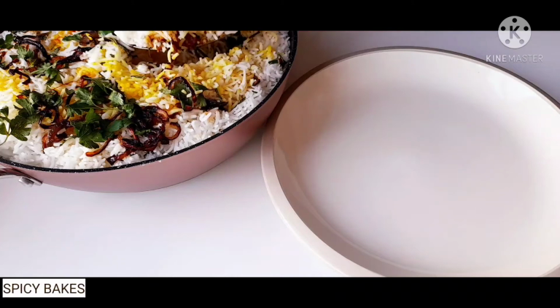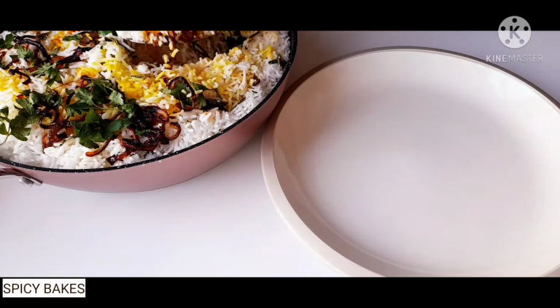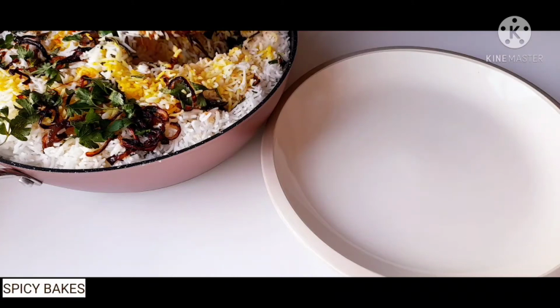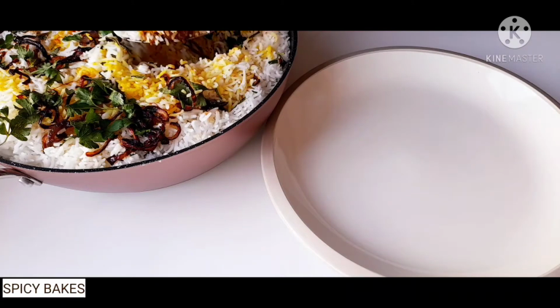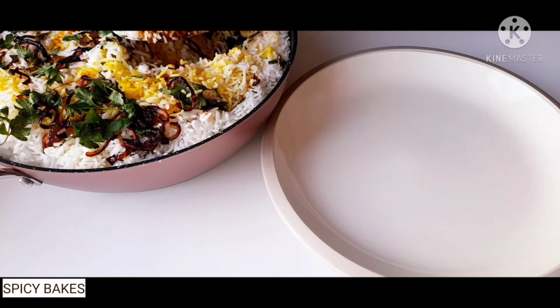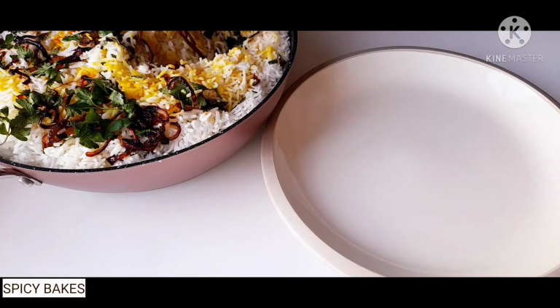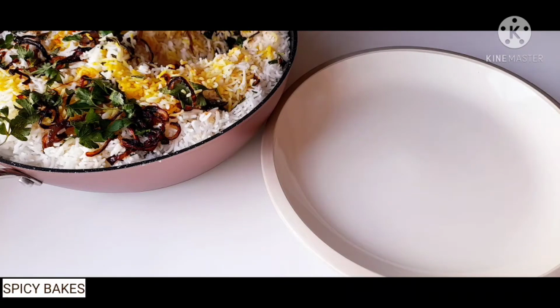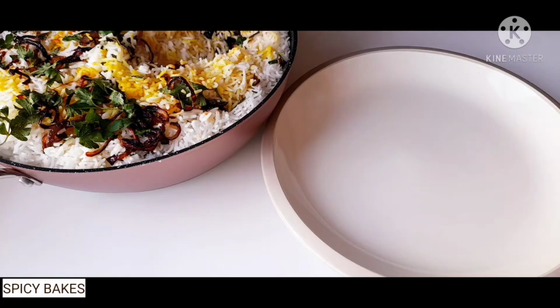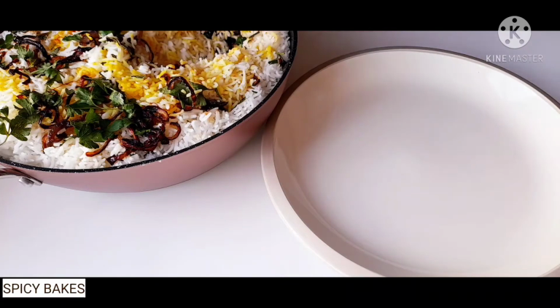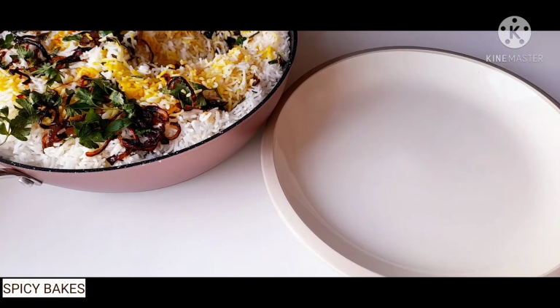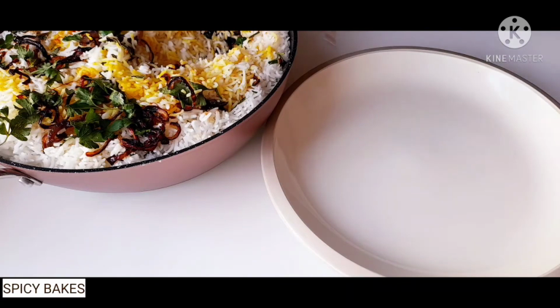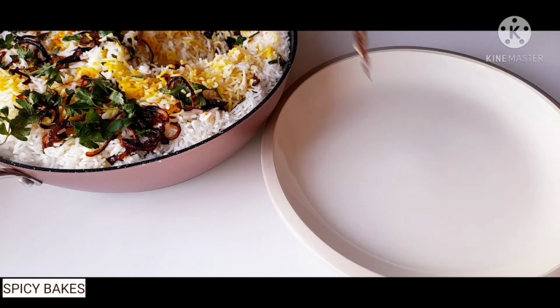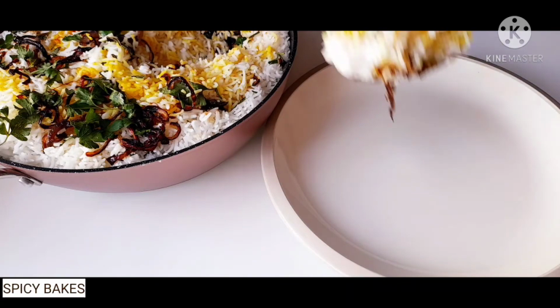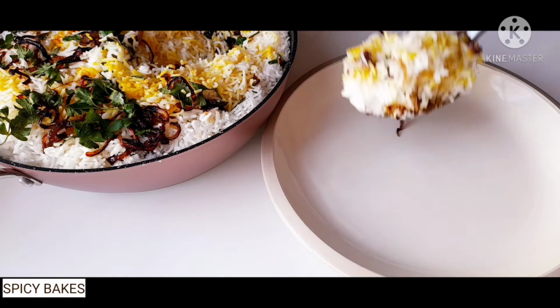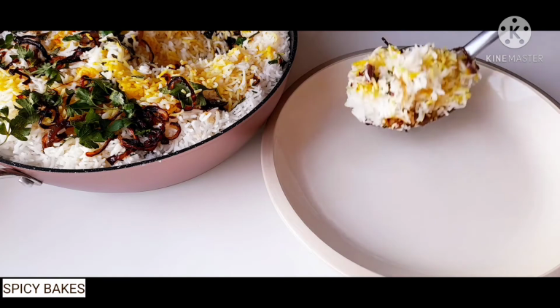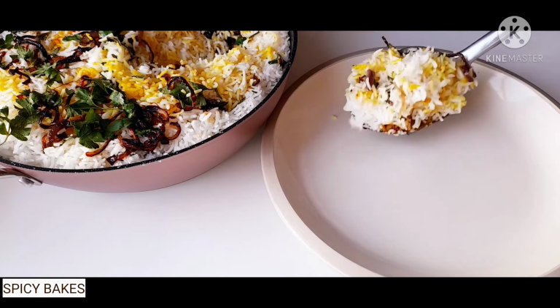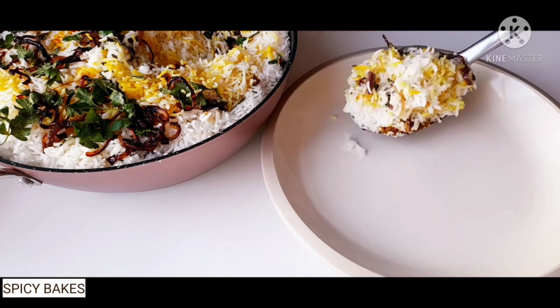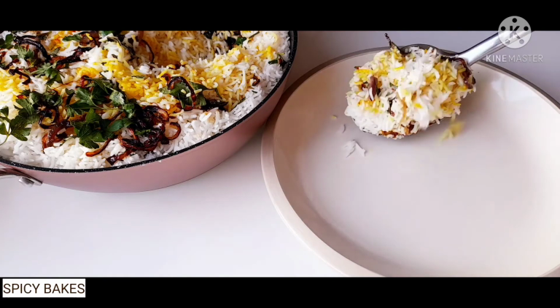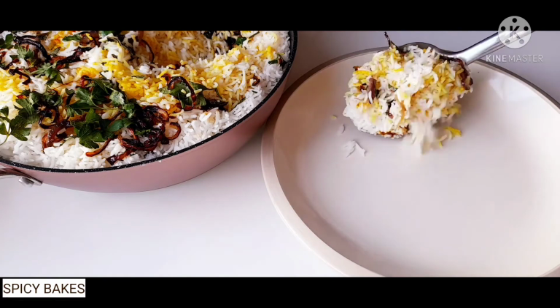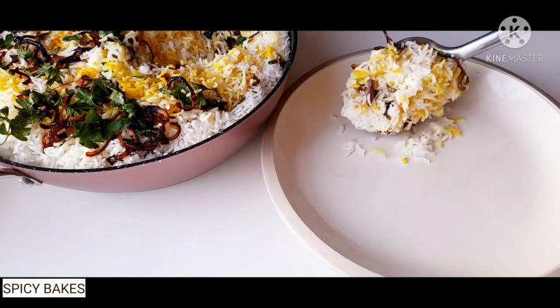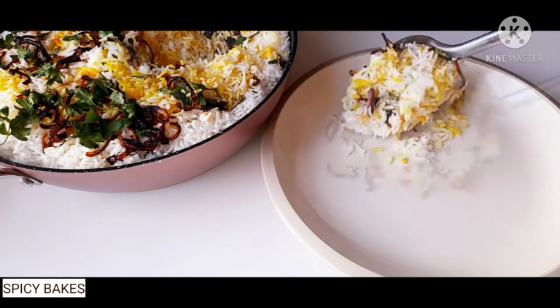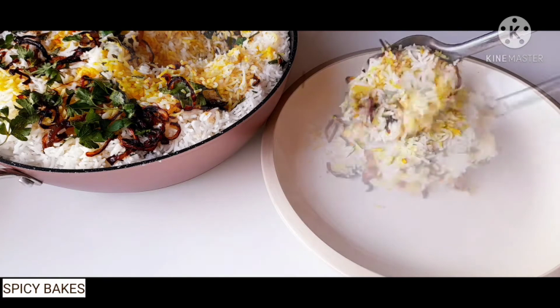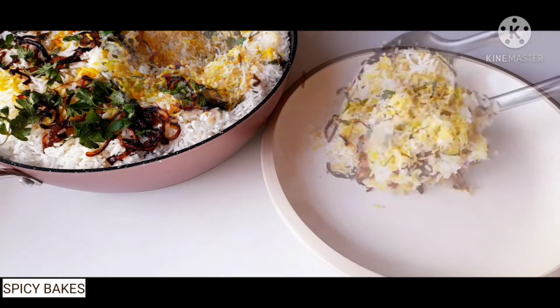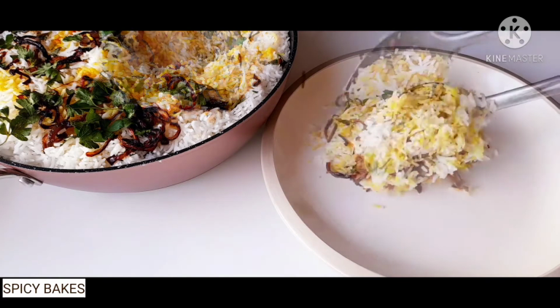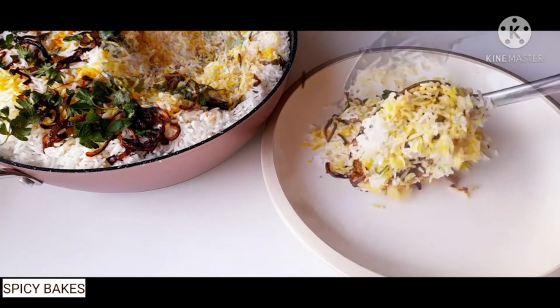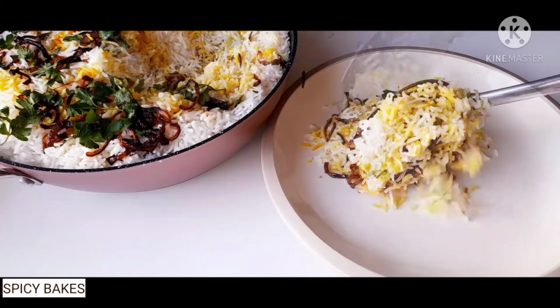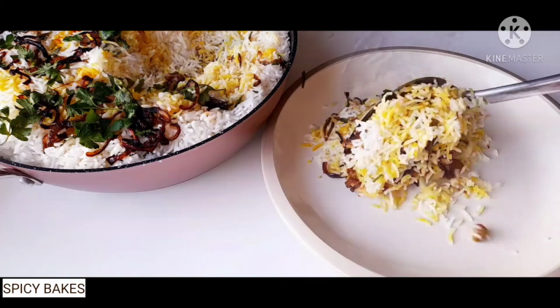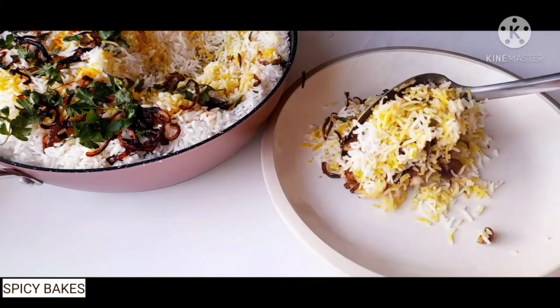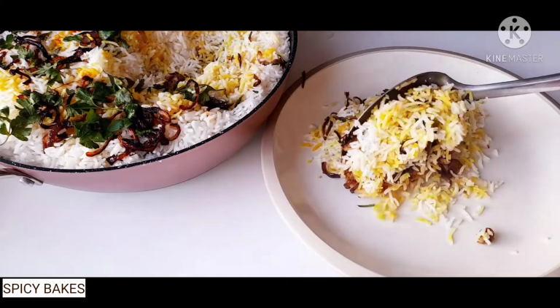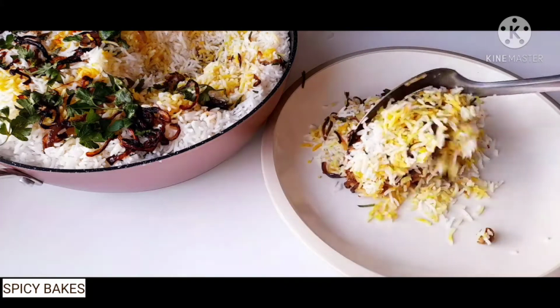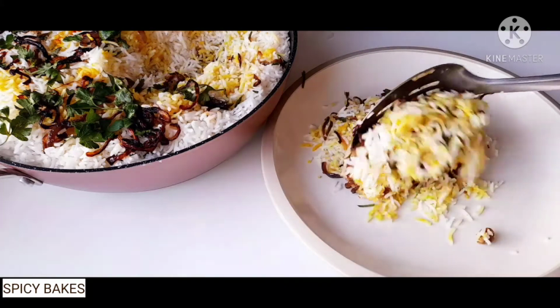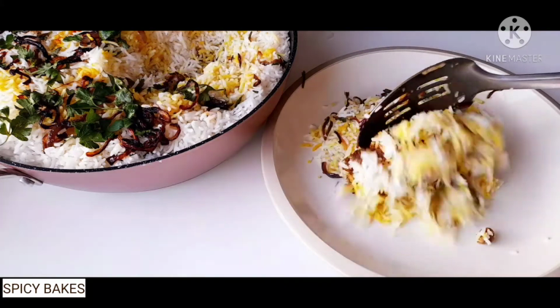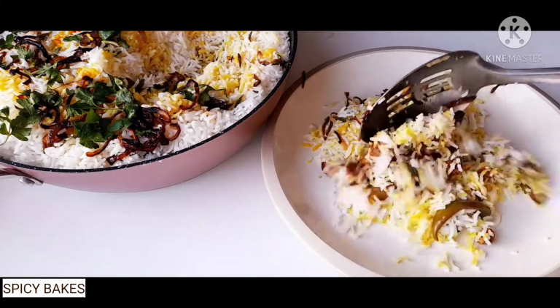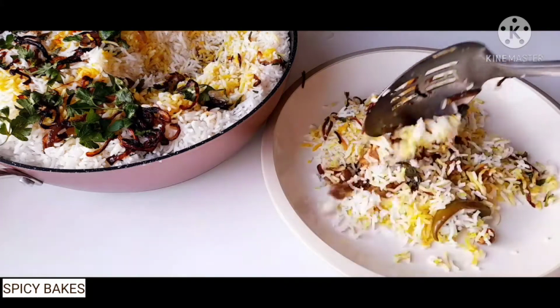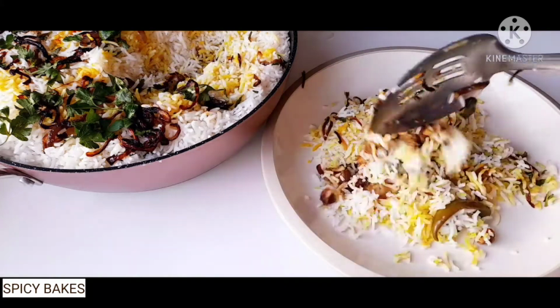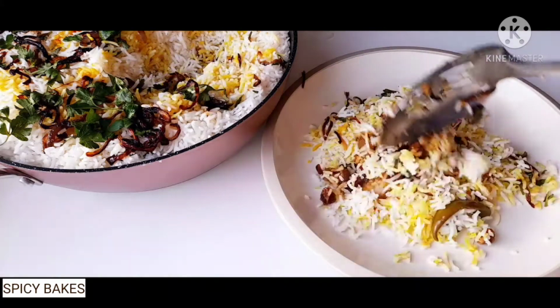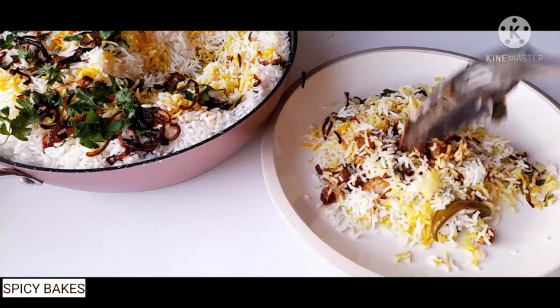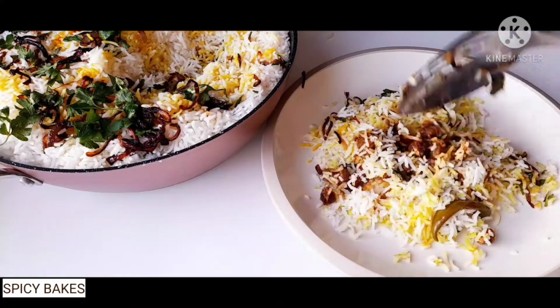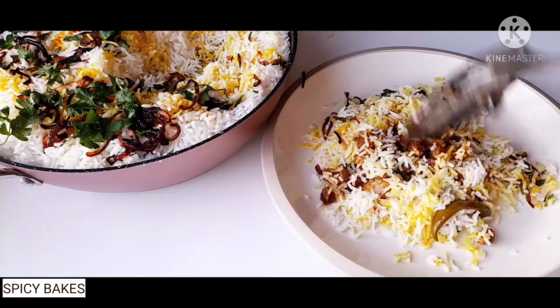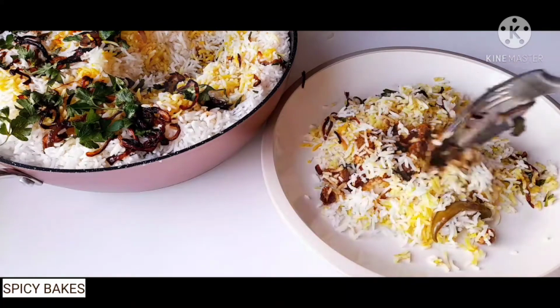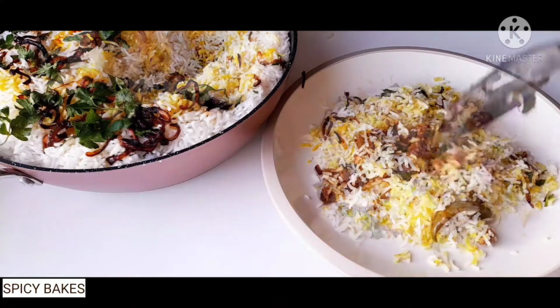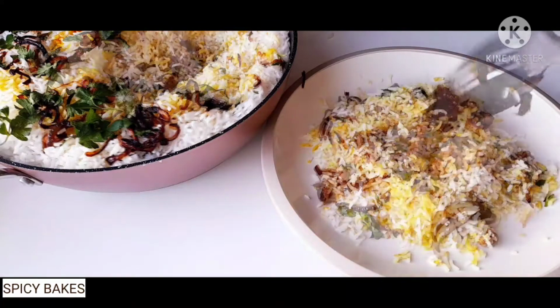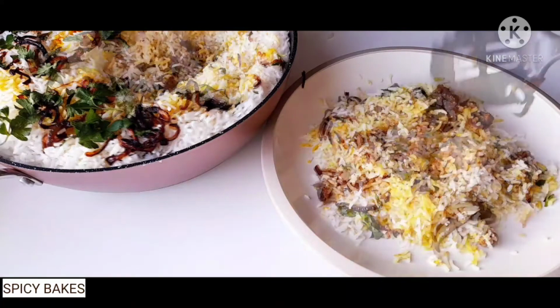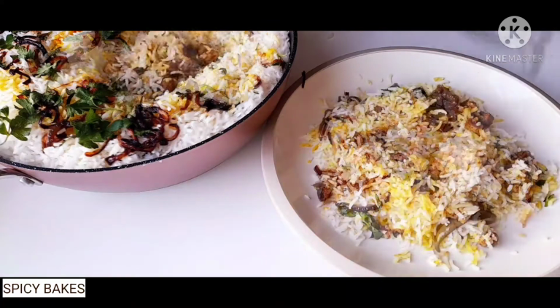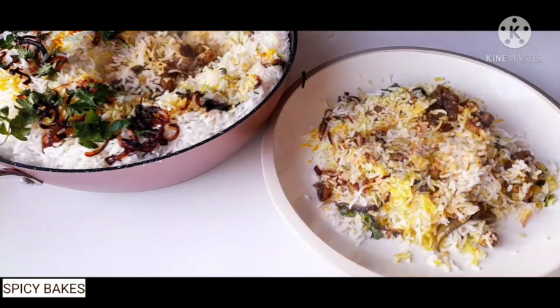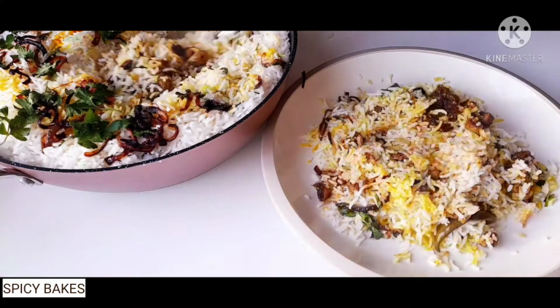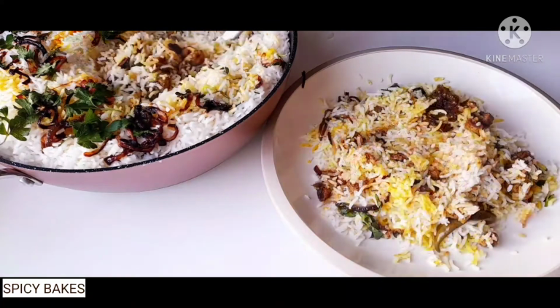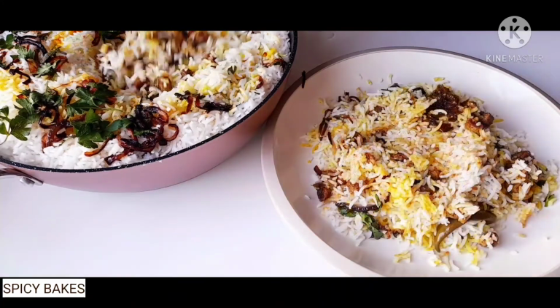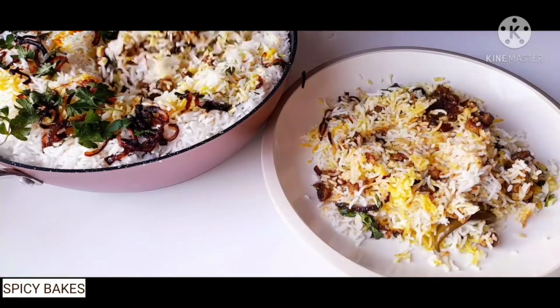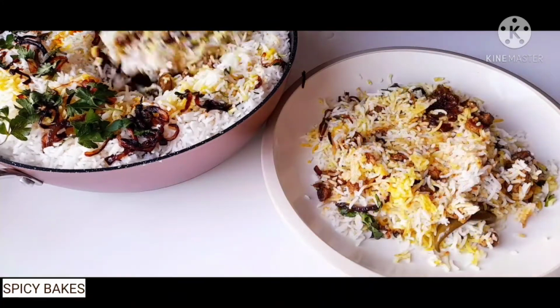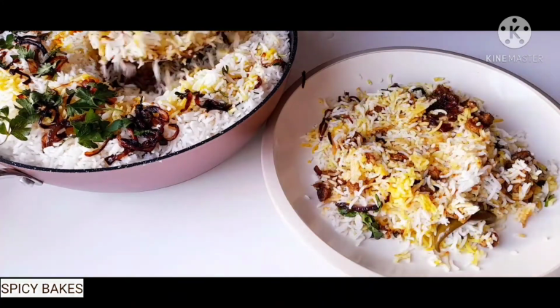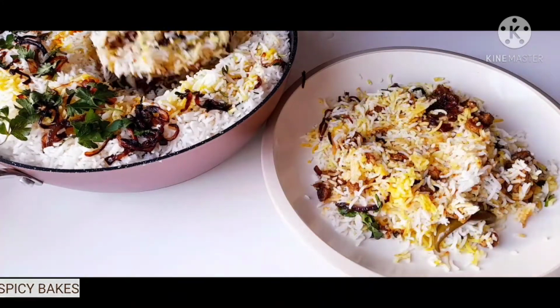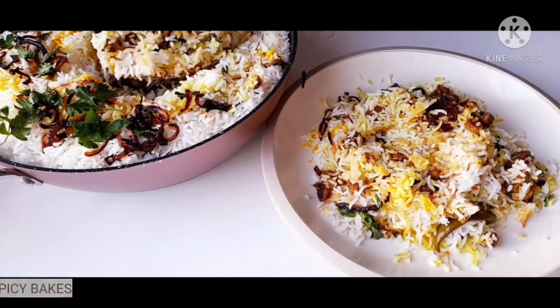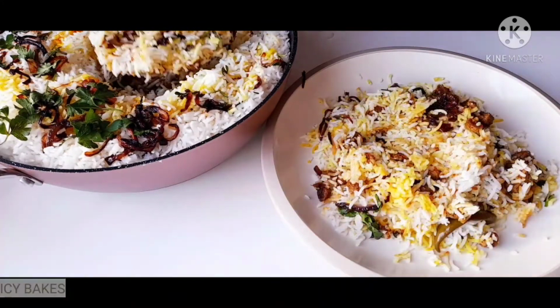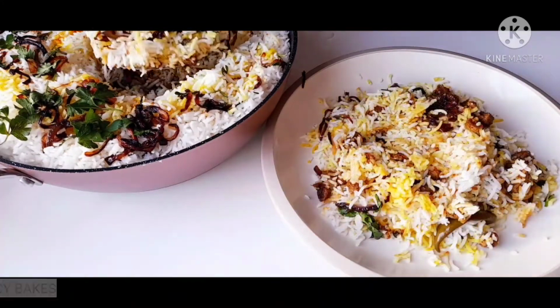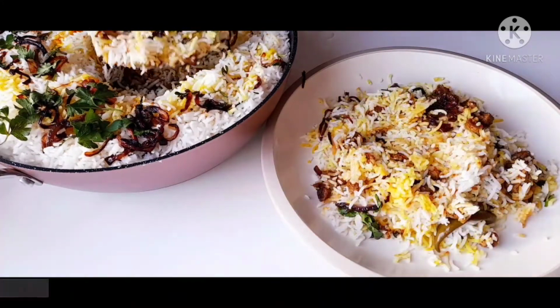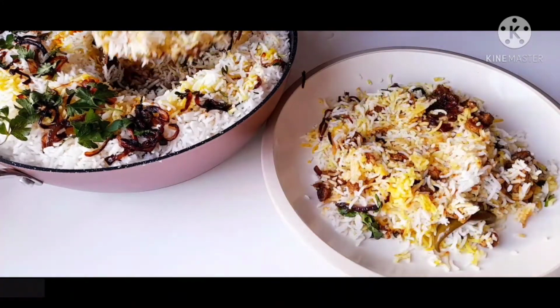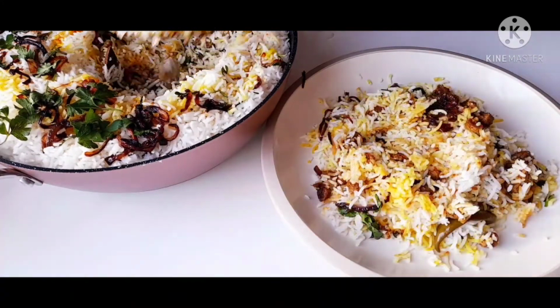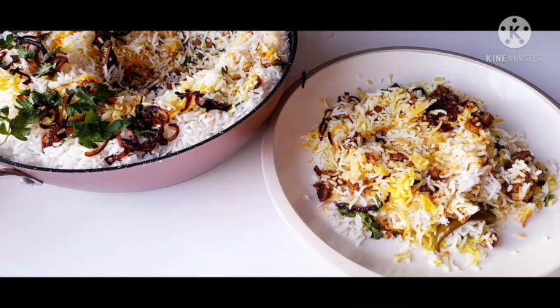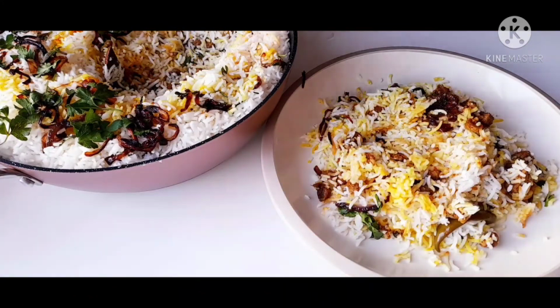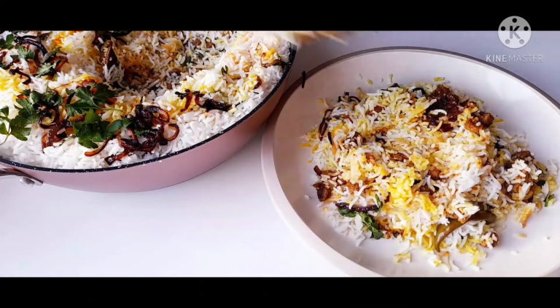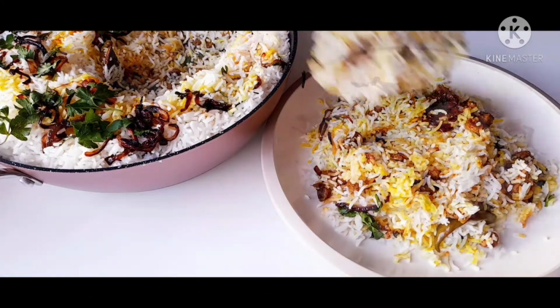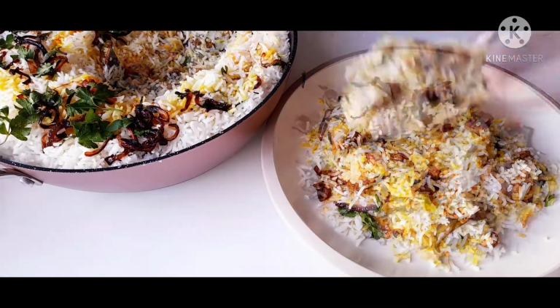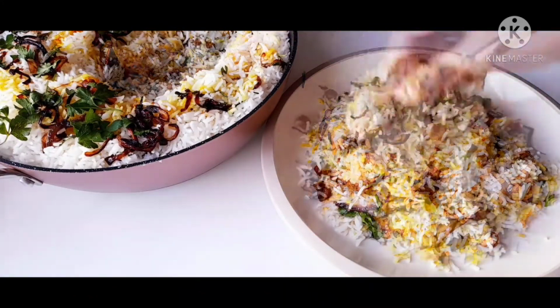Hi friends! I am going to have a recipe for the soy sauce. I am going to have a very easy item. Let's take a look.